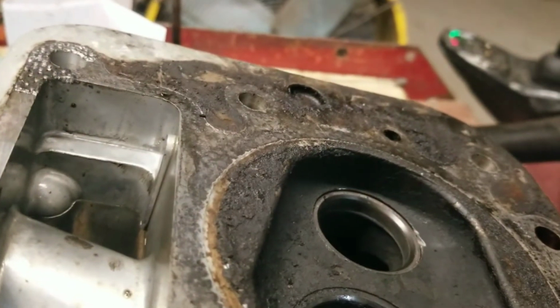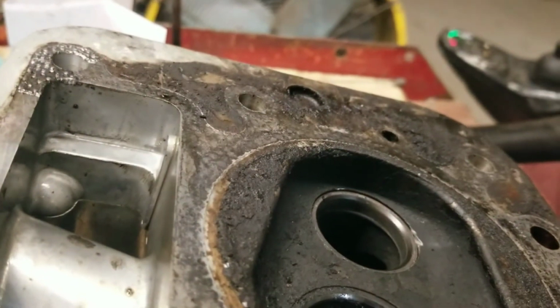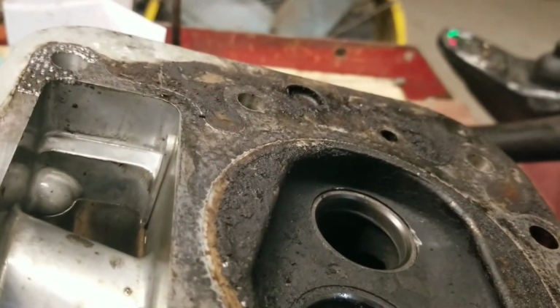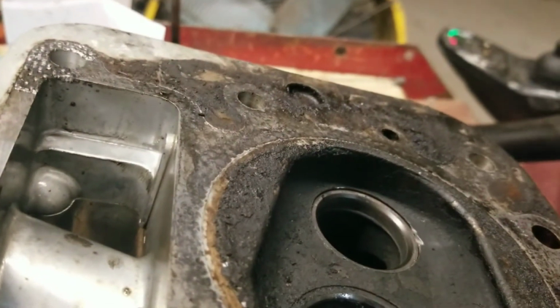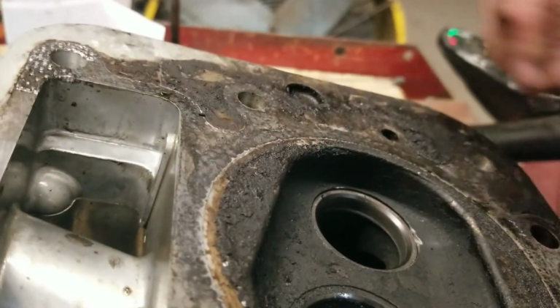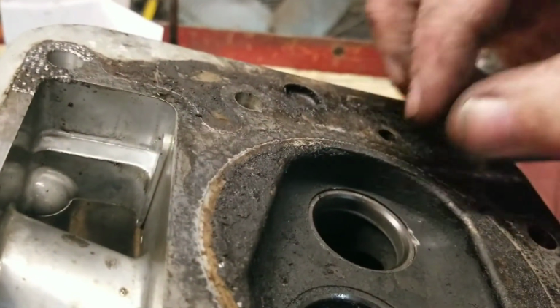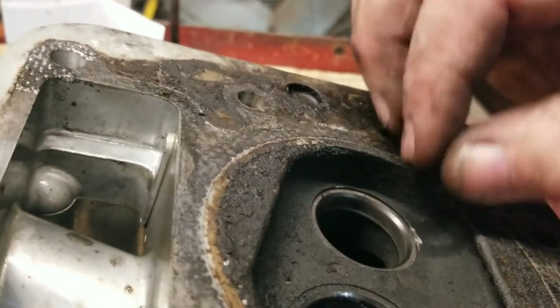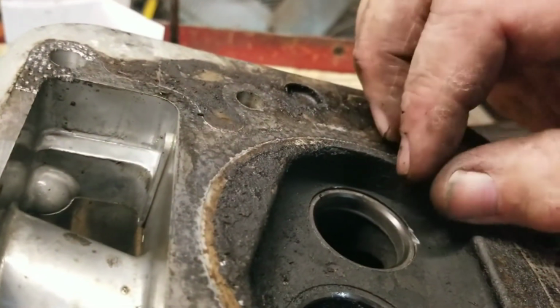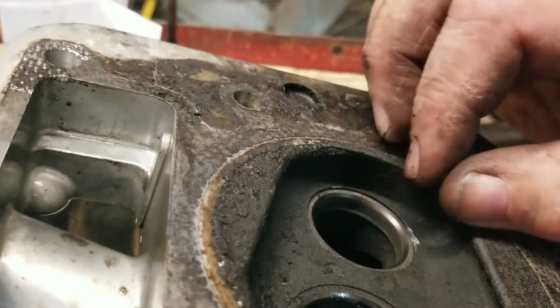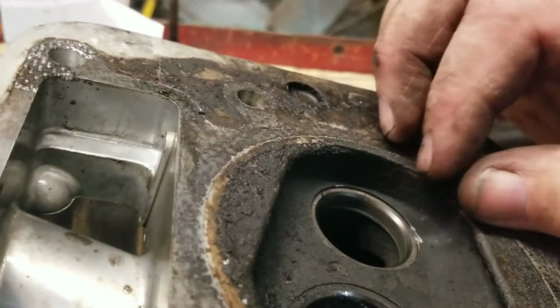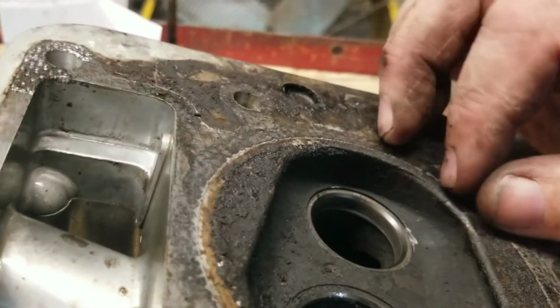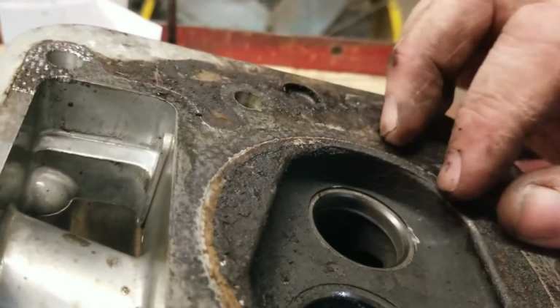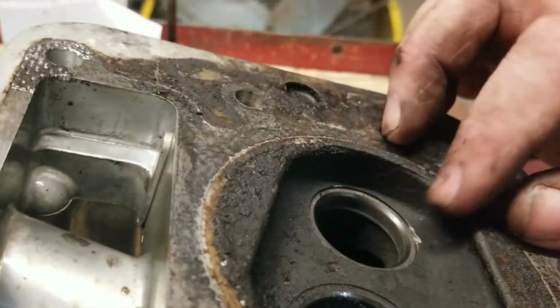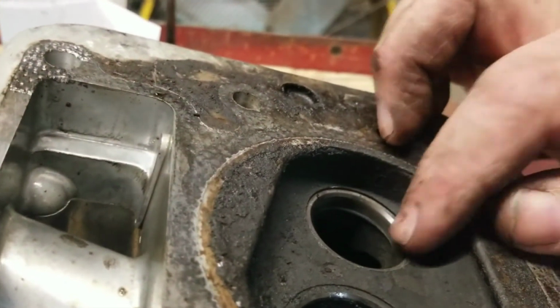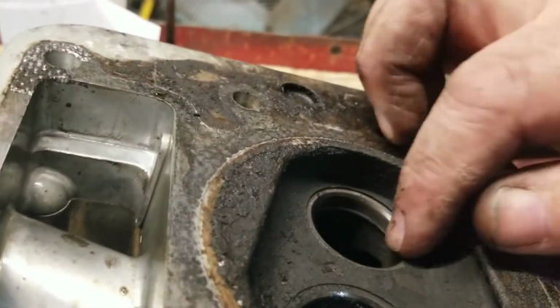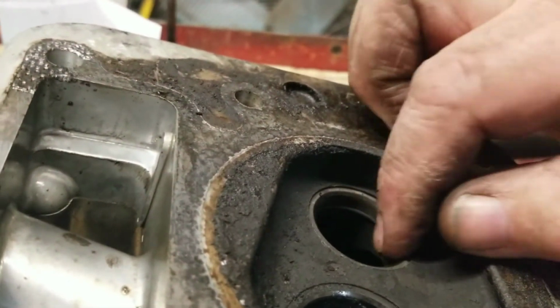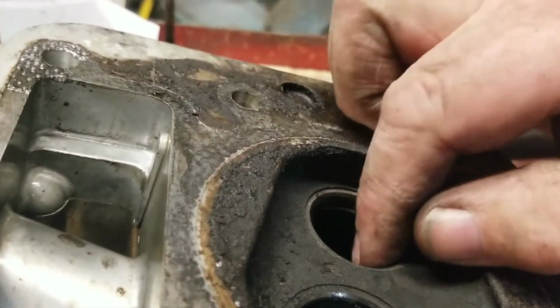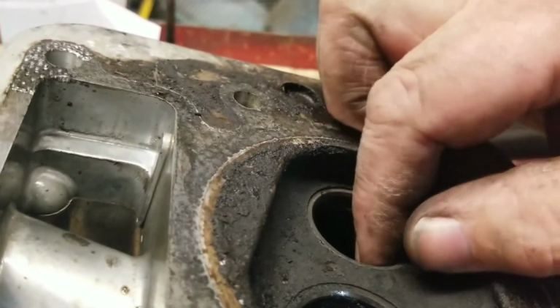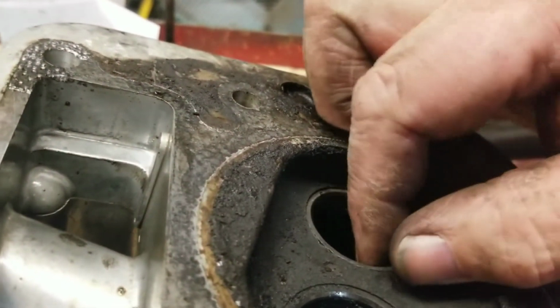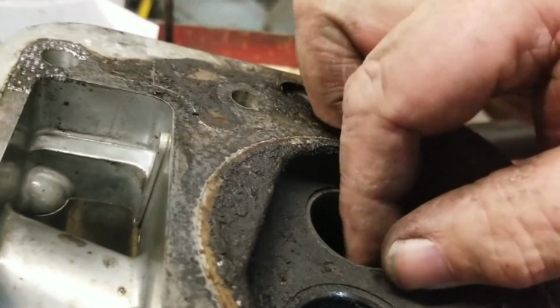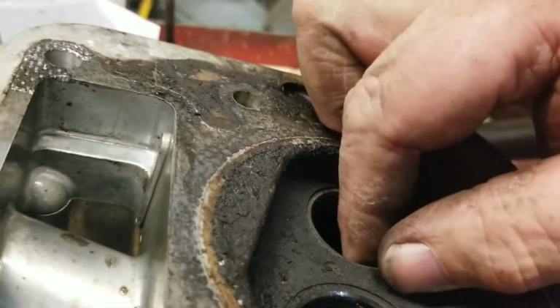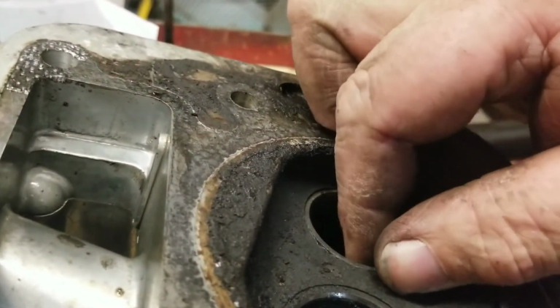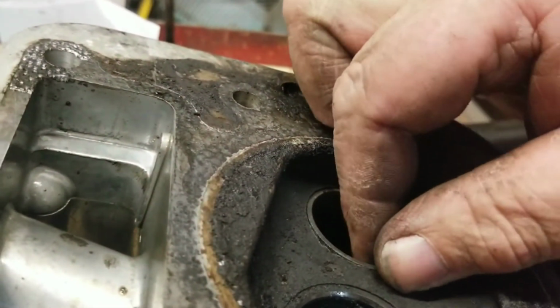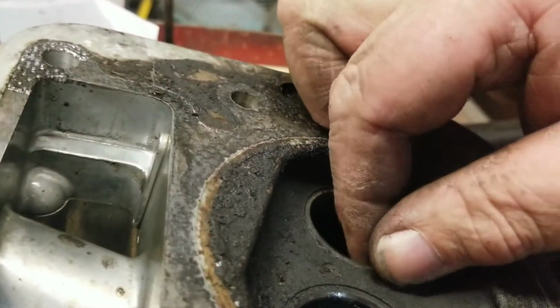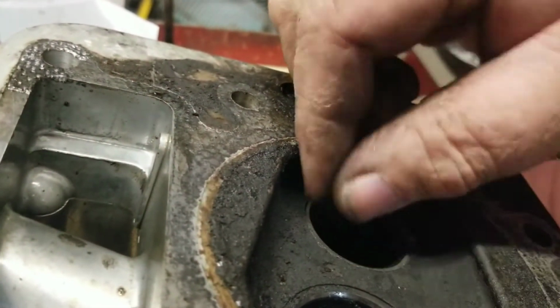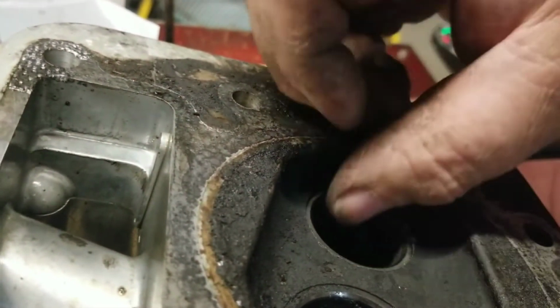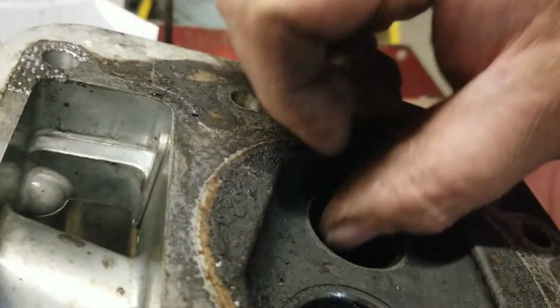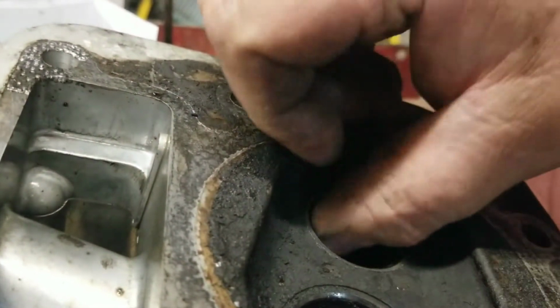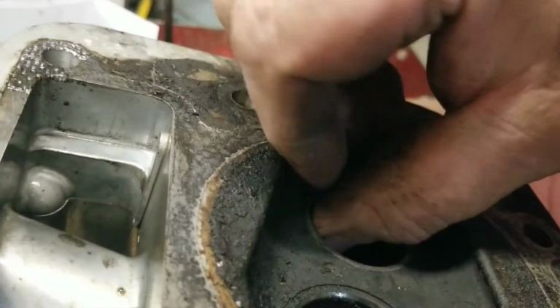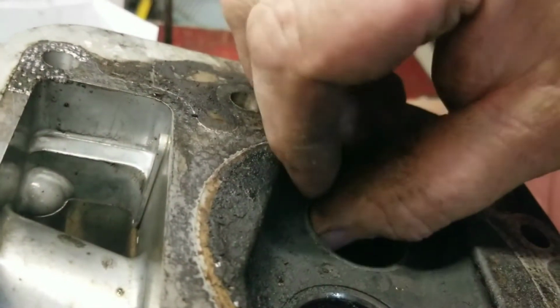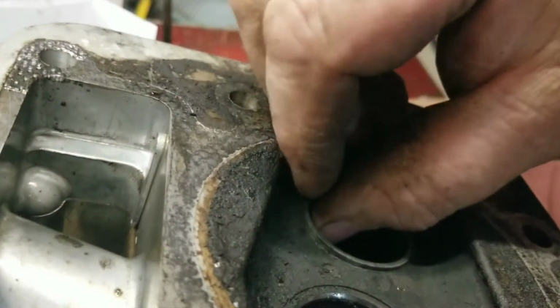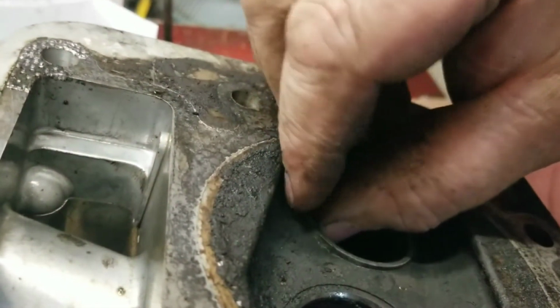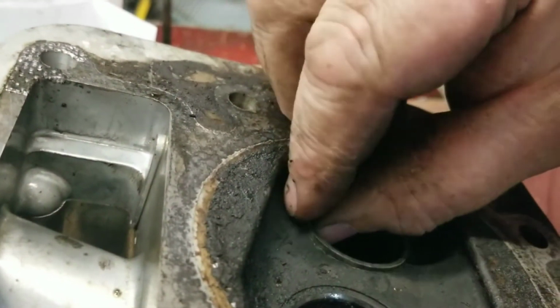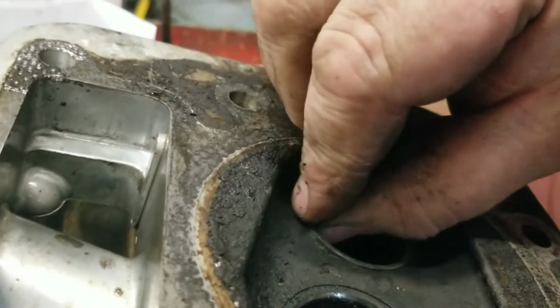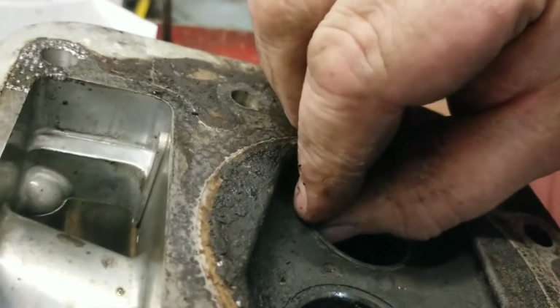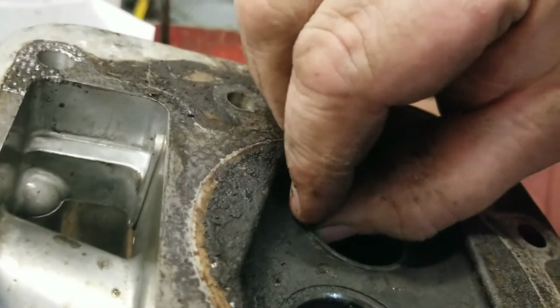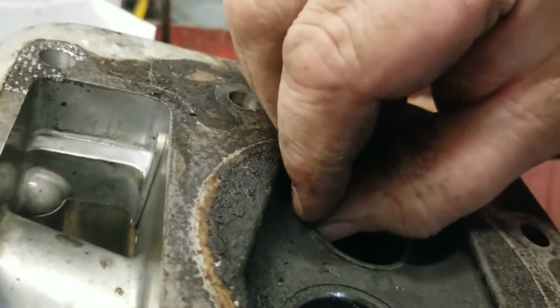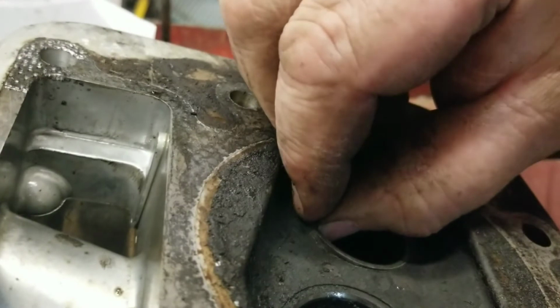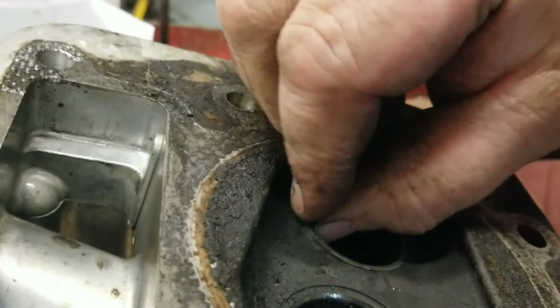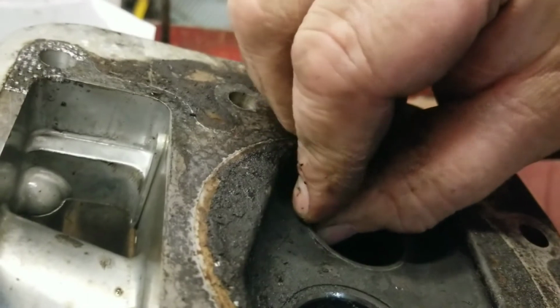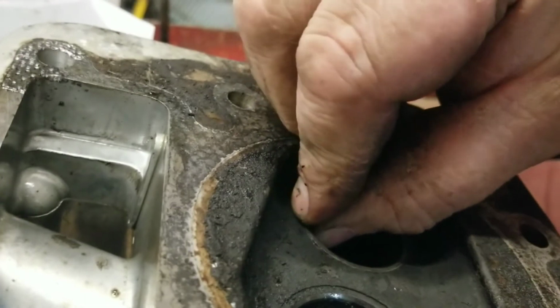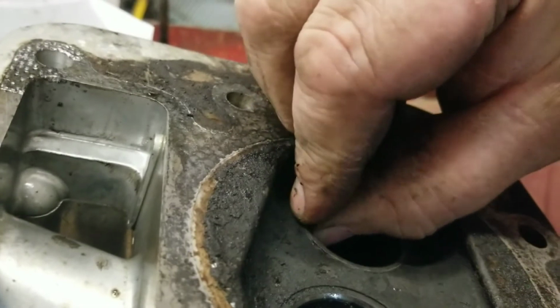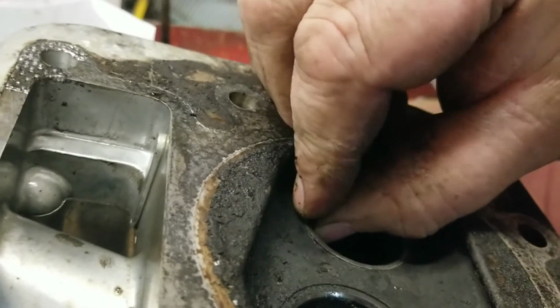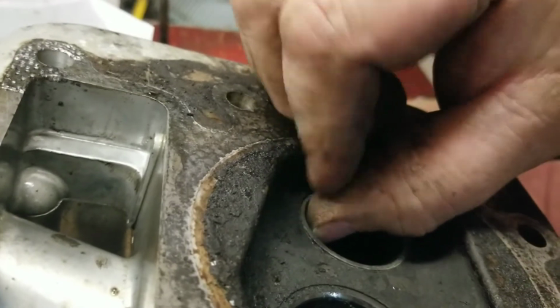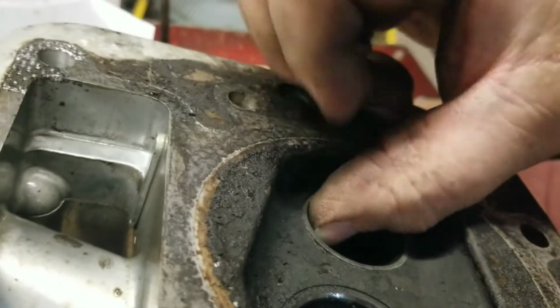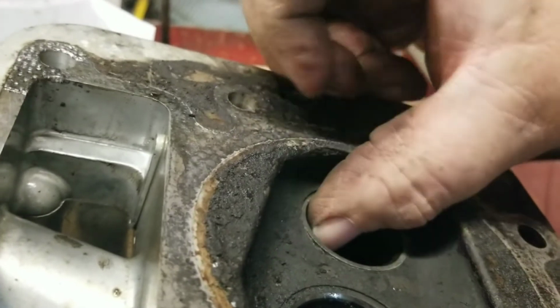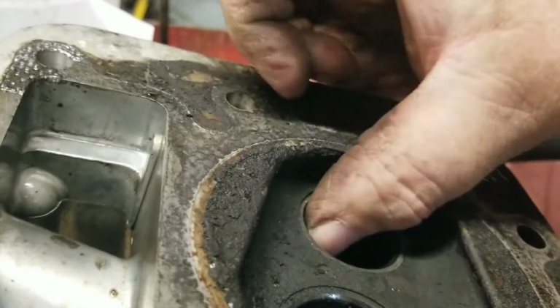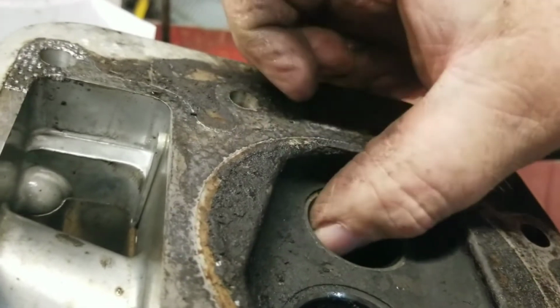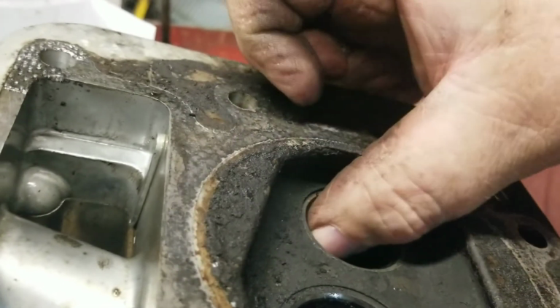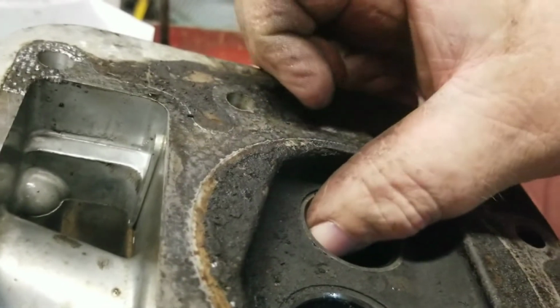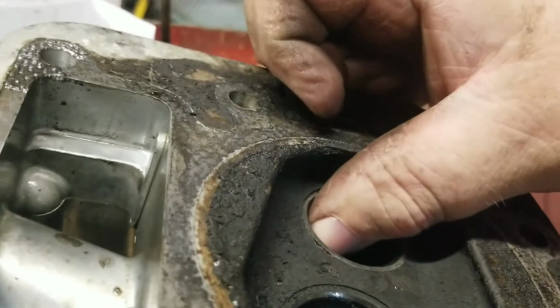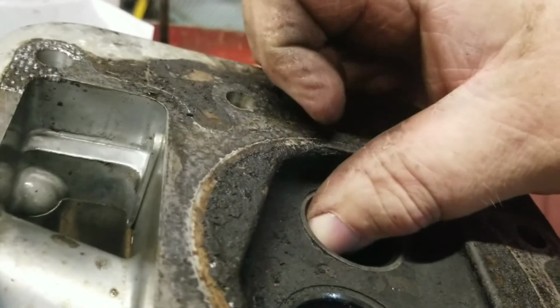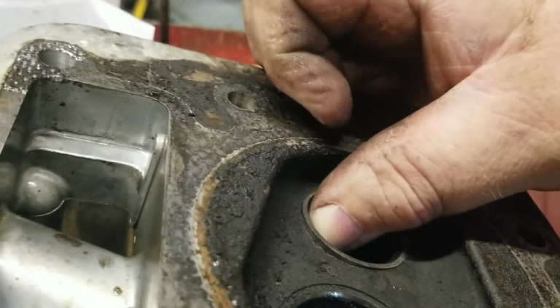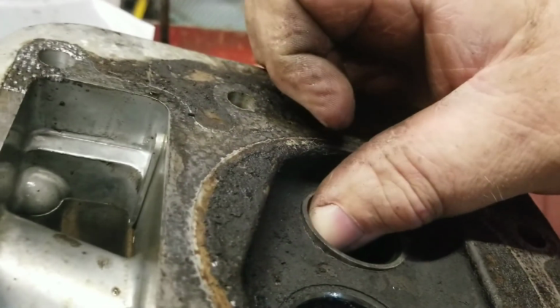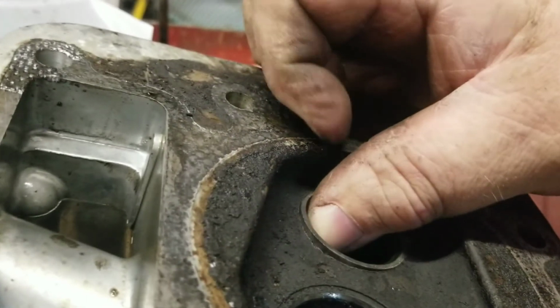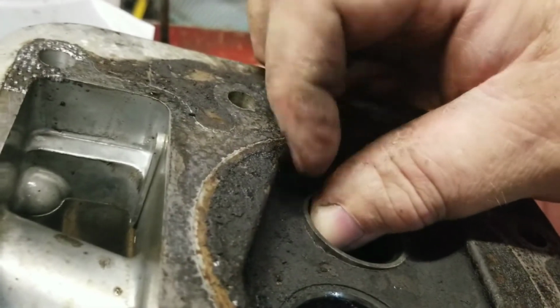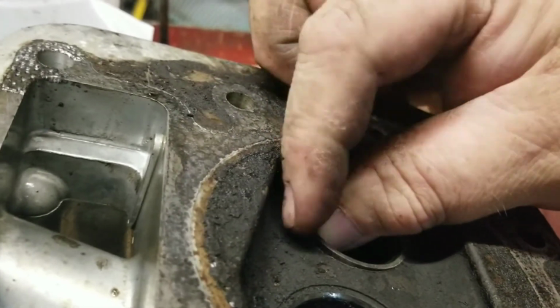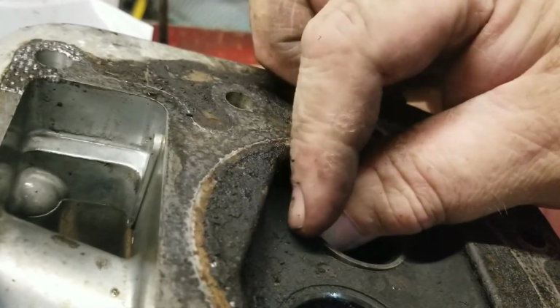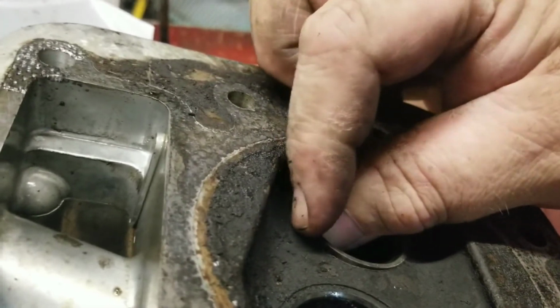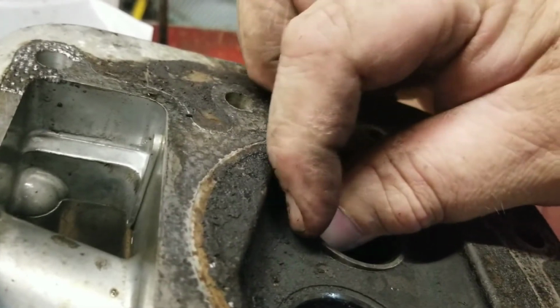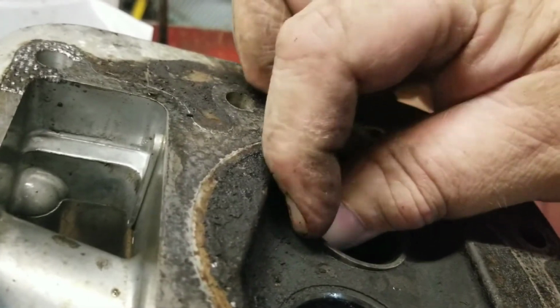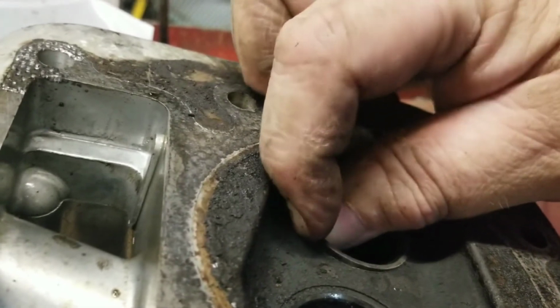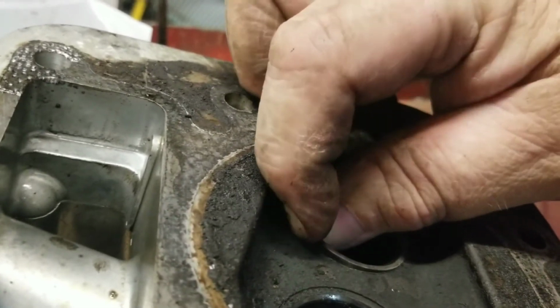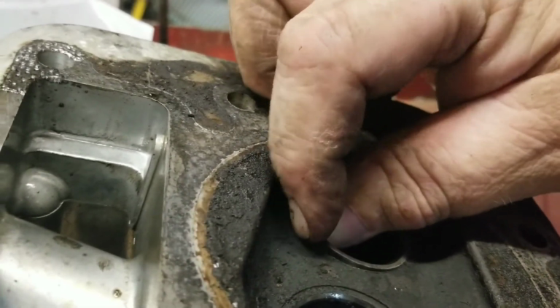Okay, as you can see, I've got the valve out of that. I showed you how to do that in an earlier video.